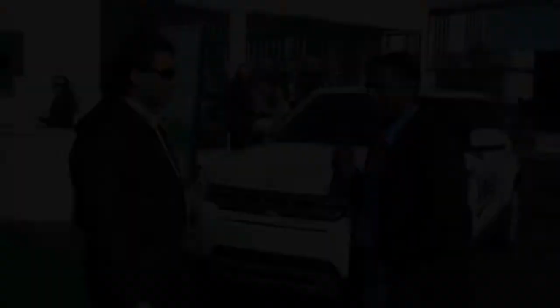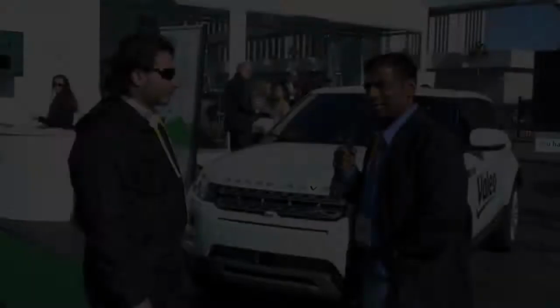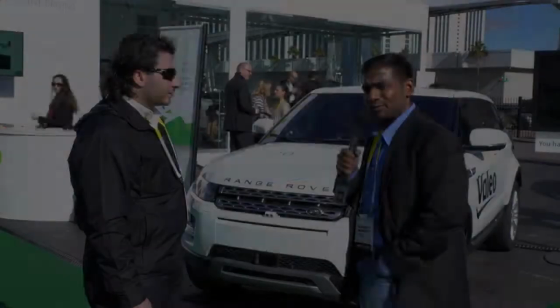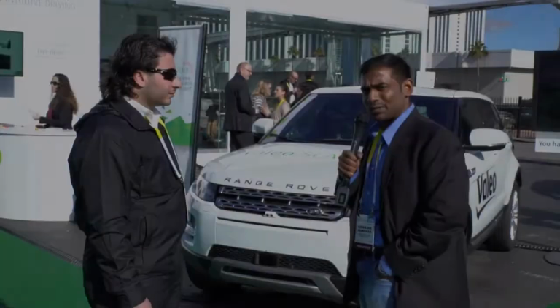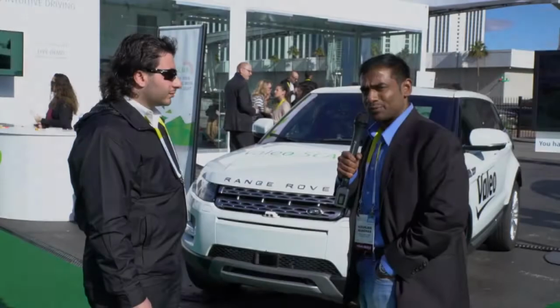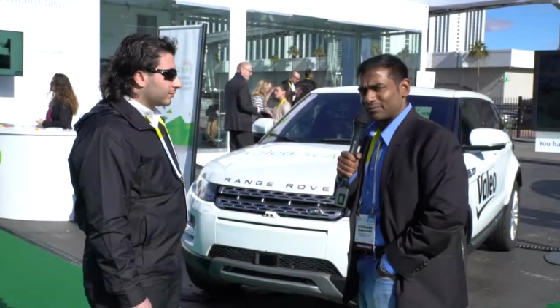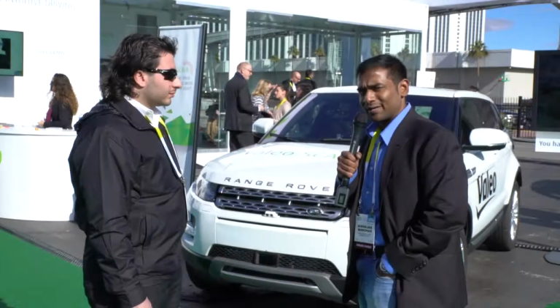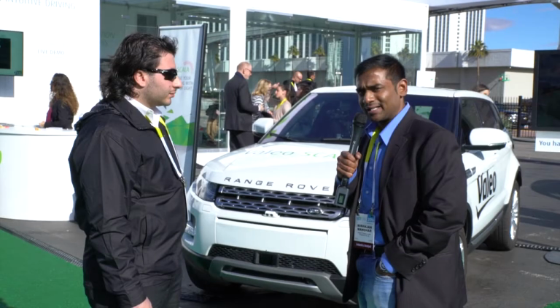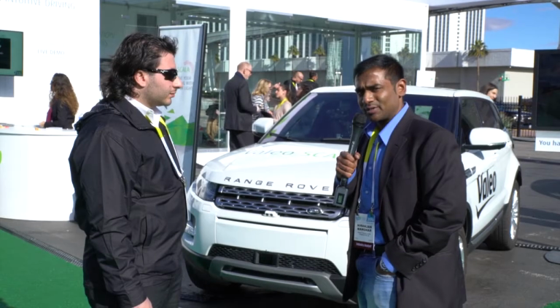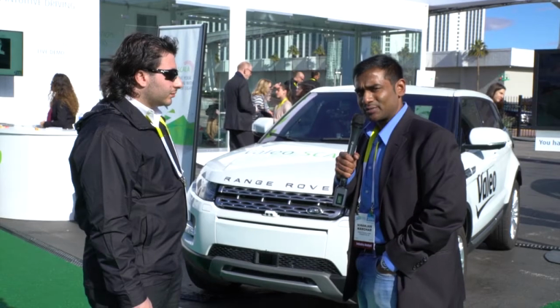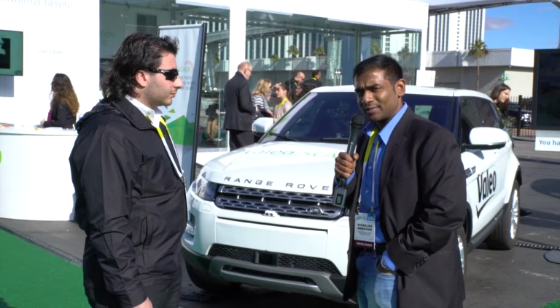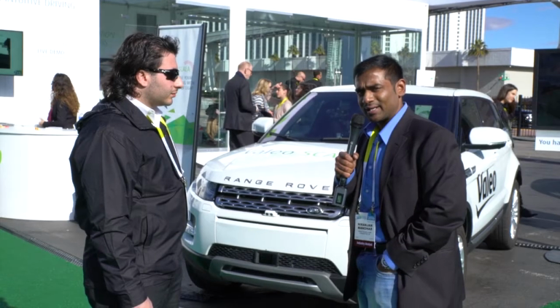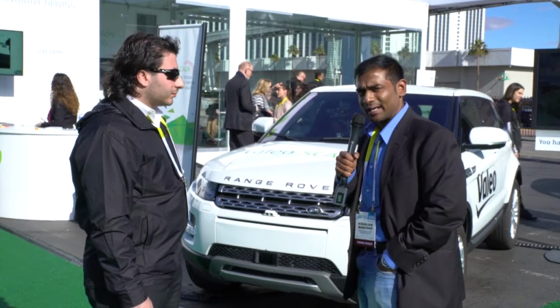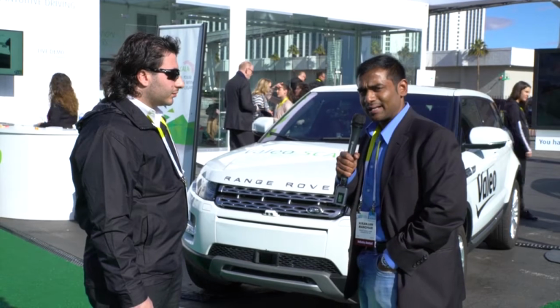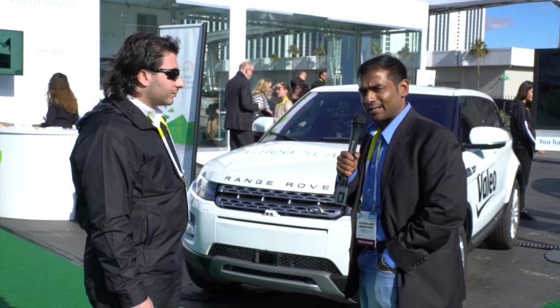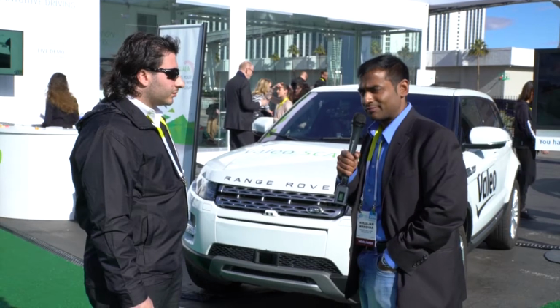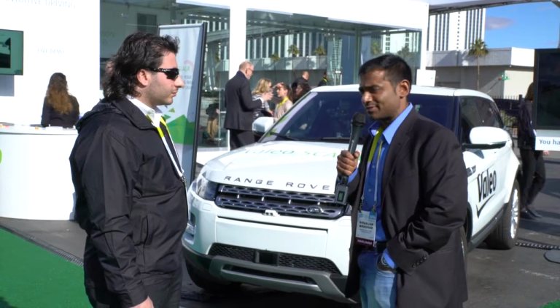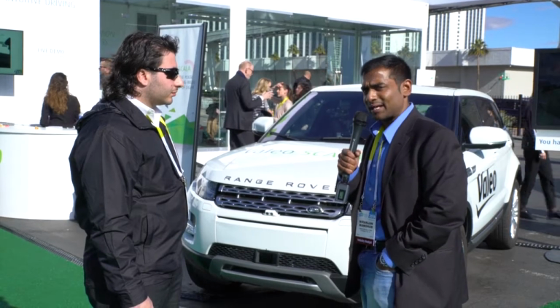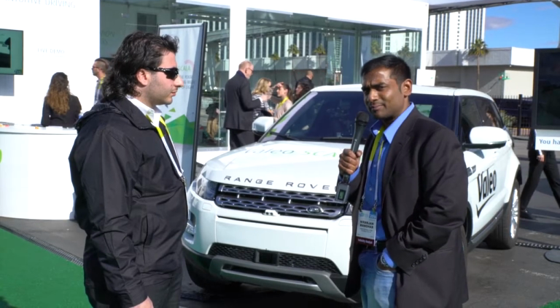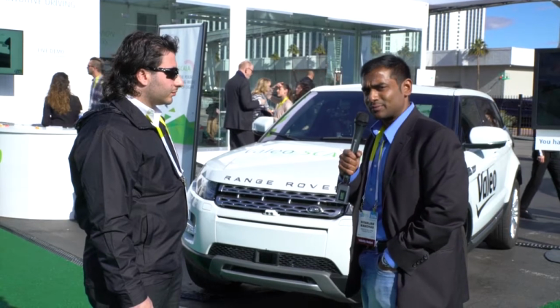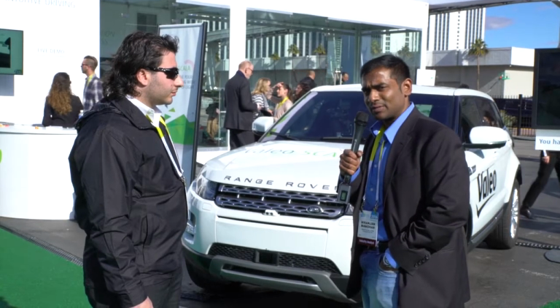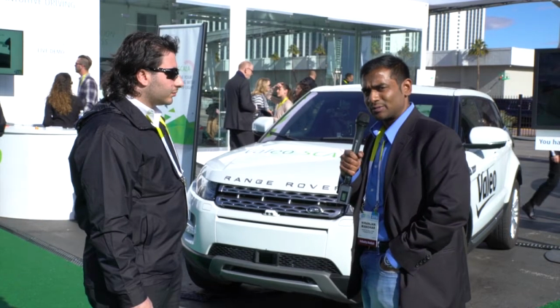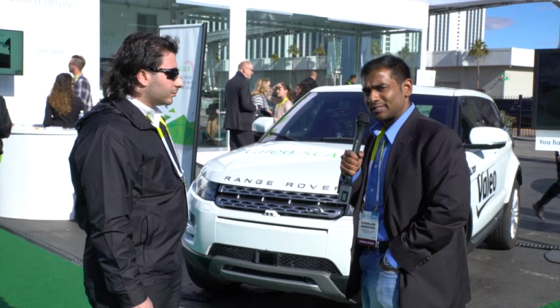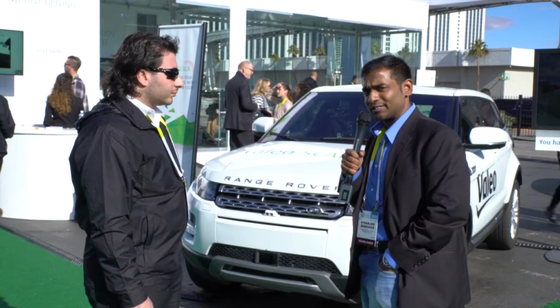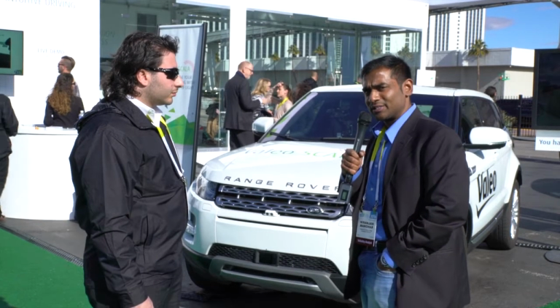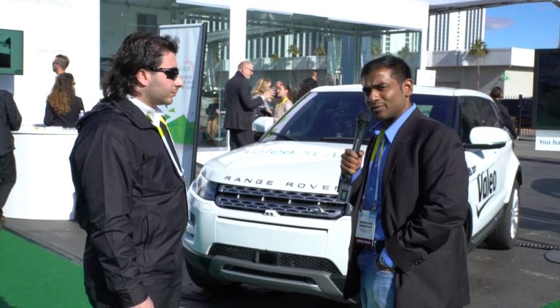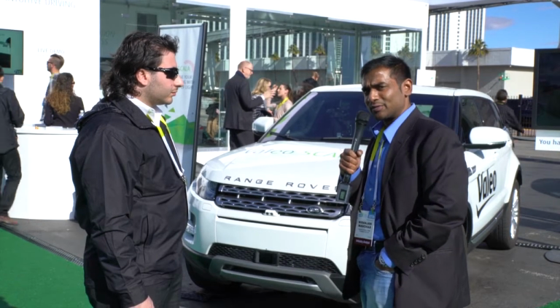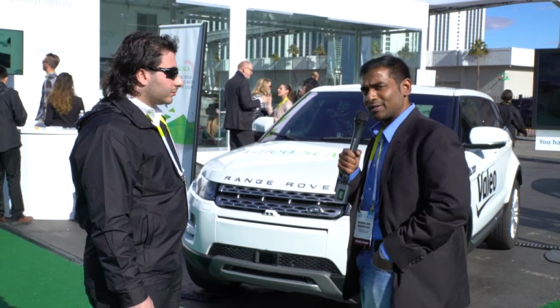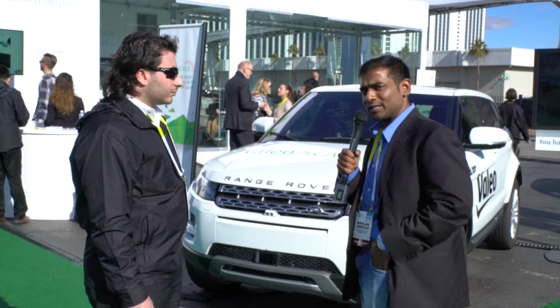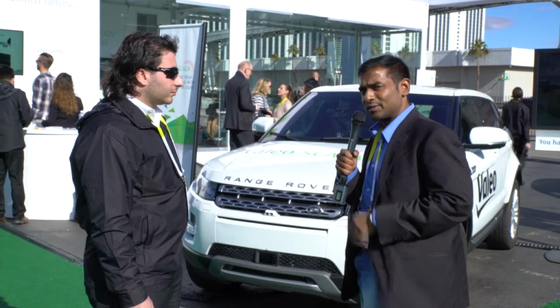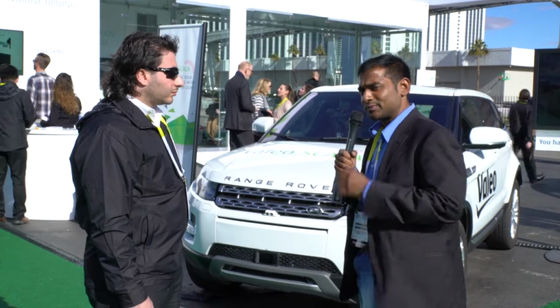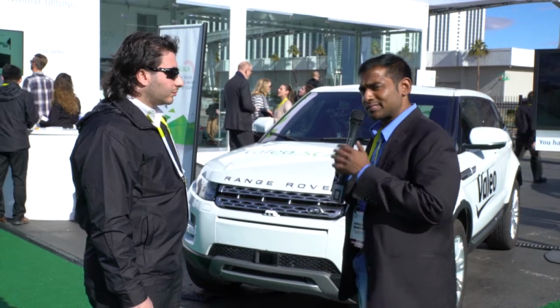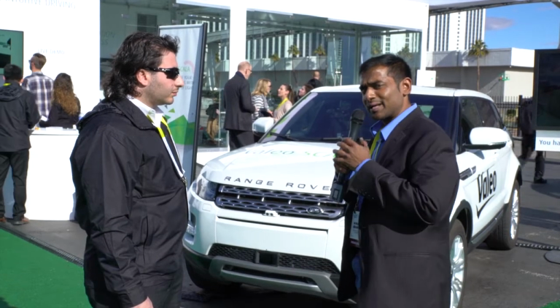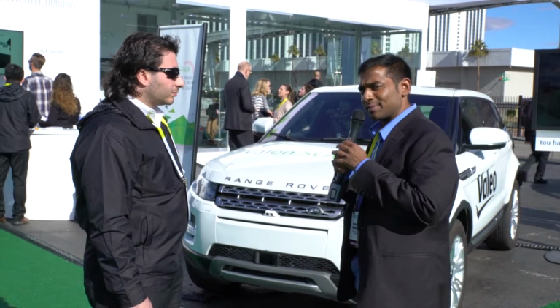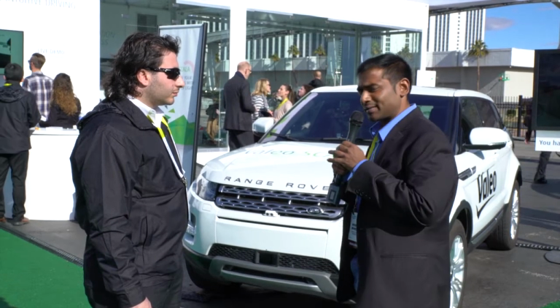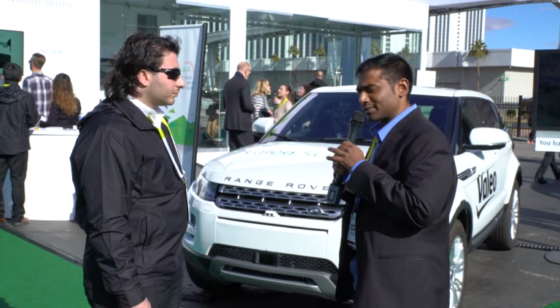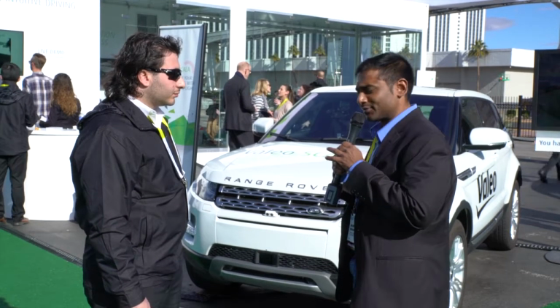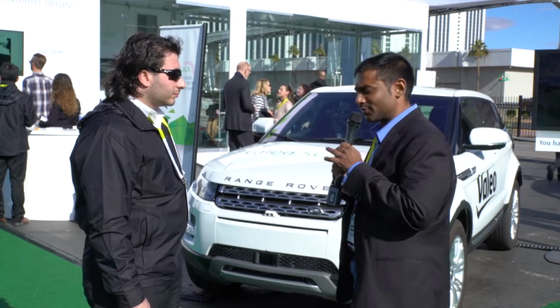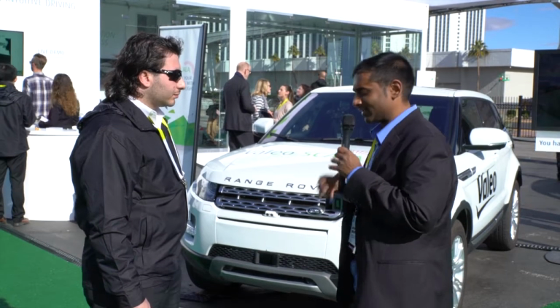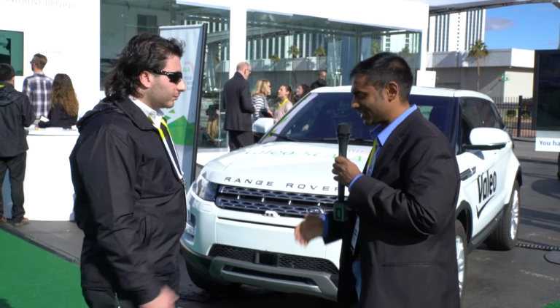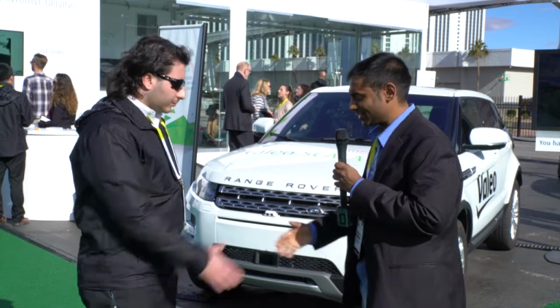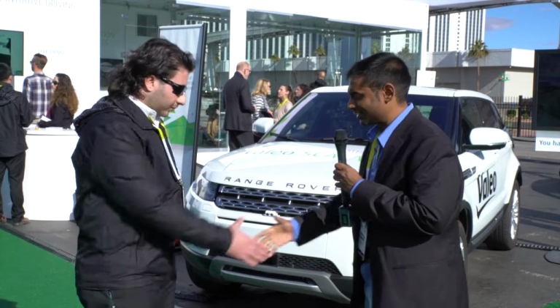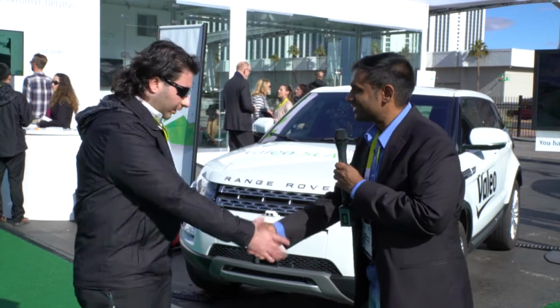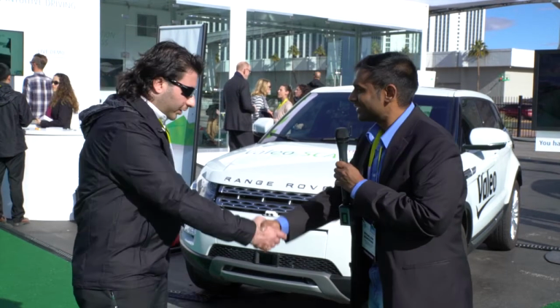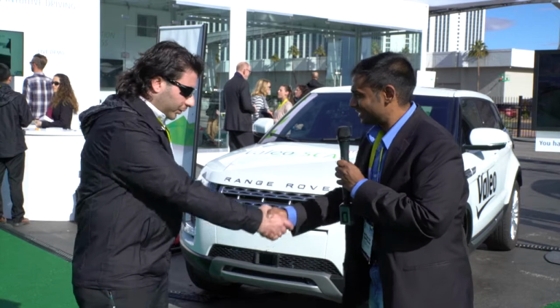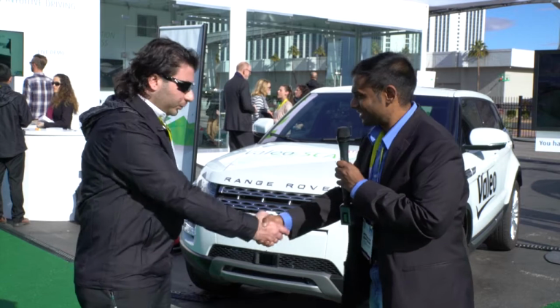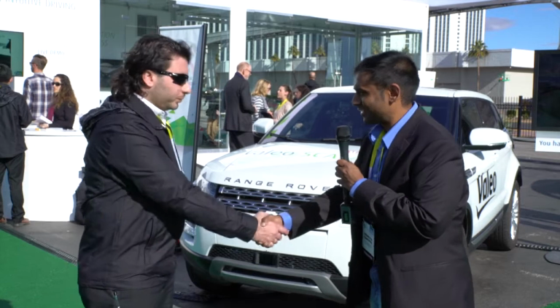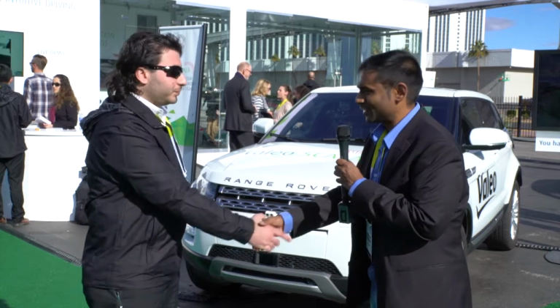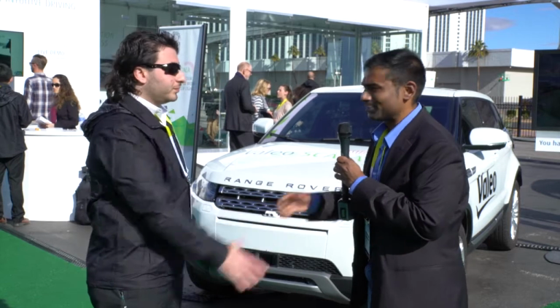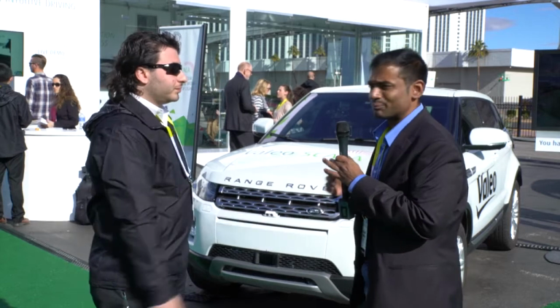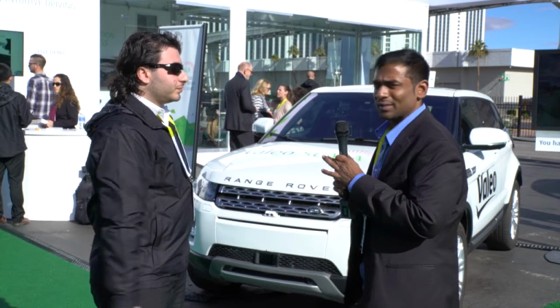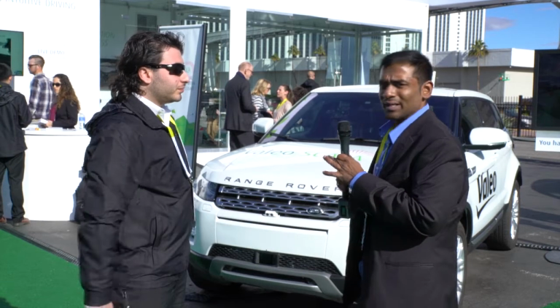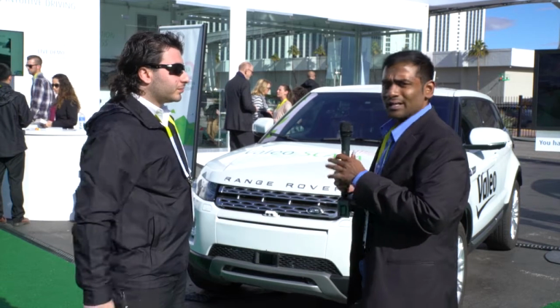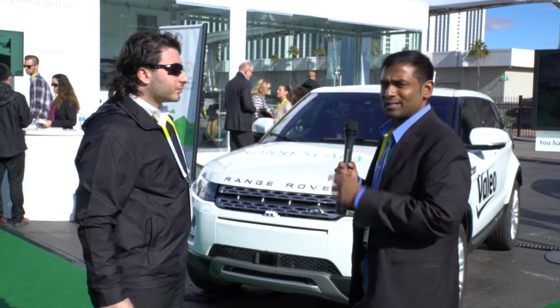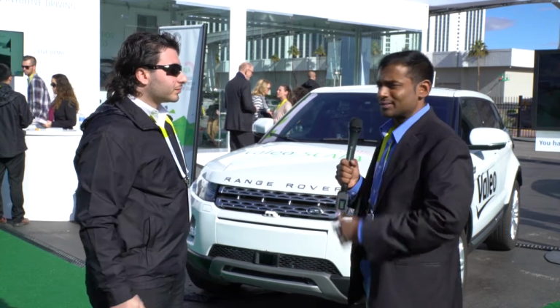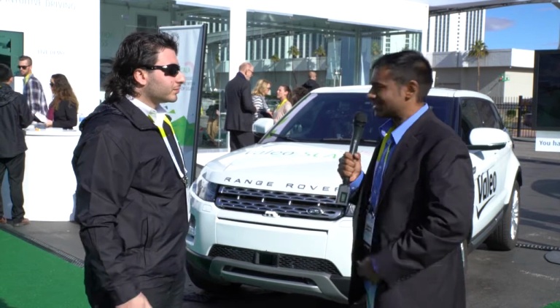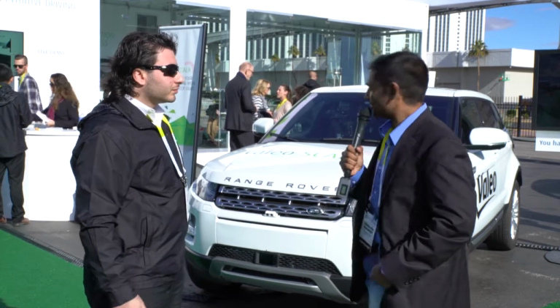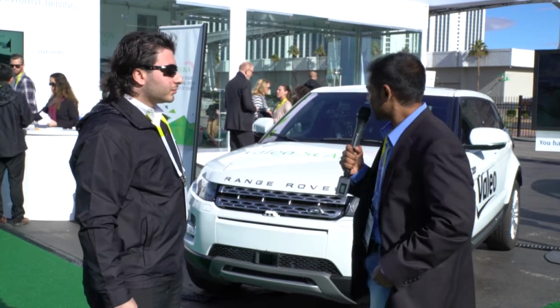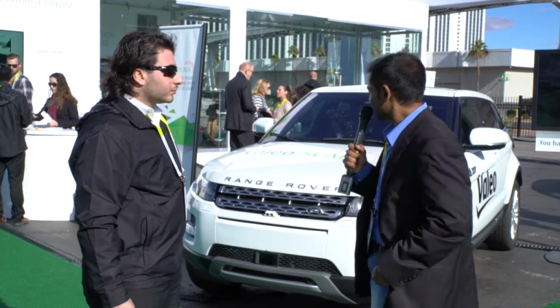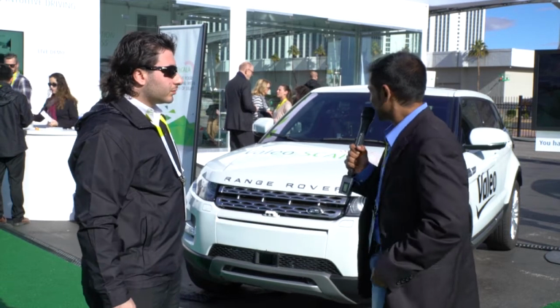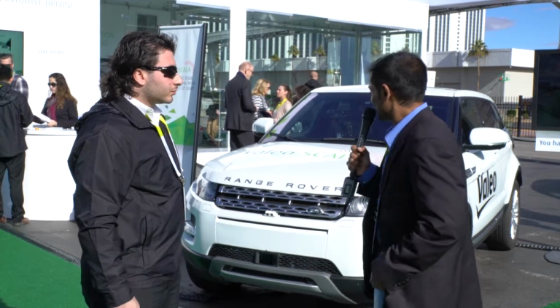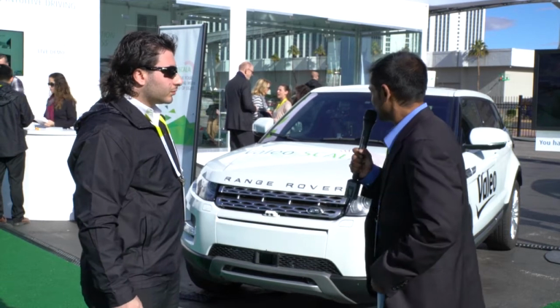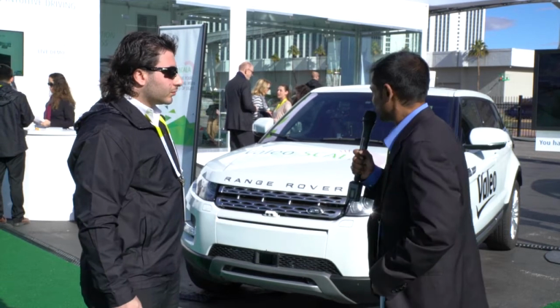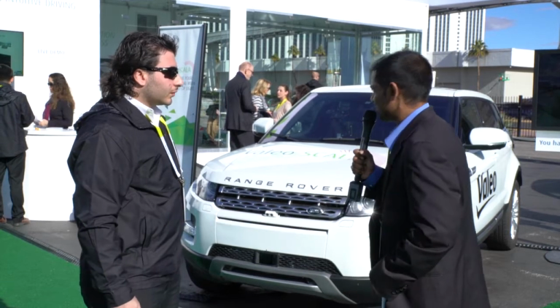We are with Valio today, and I have Sam, who's the engineer with Valio. Sam, thanks for doing this. Sam, what do we have here?